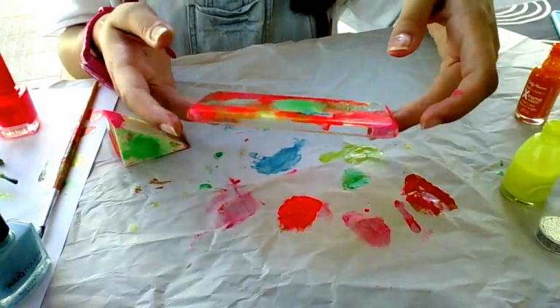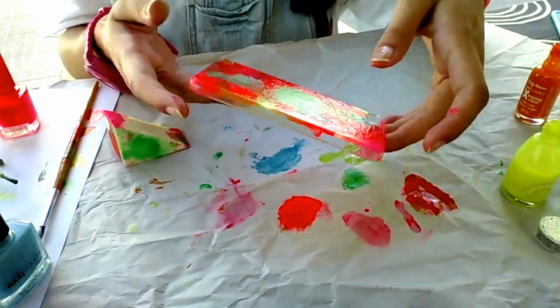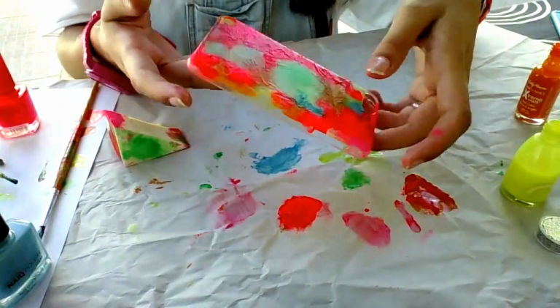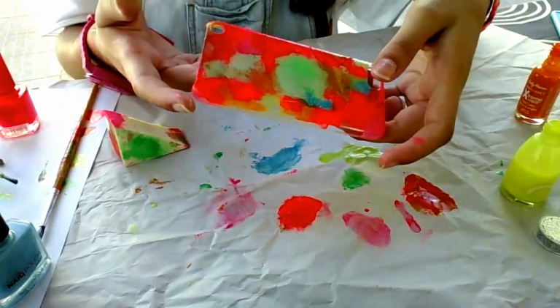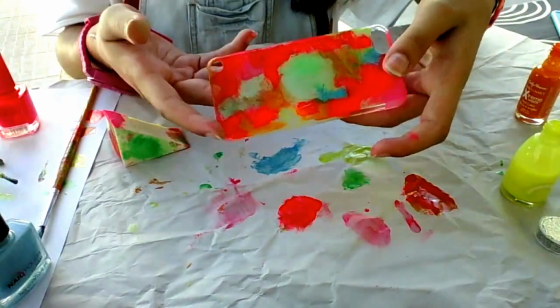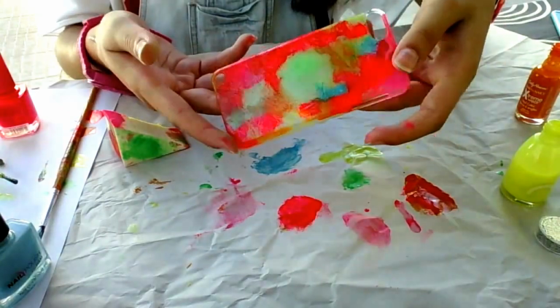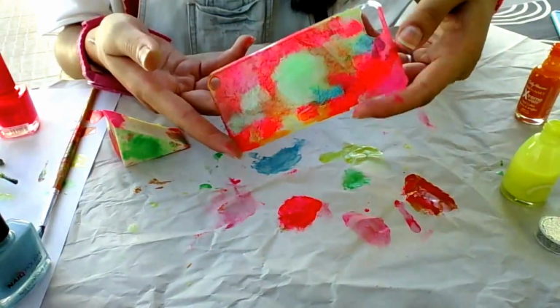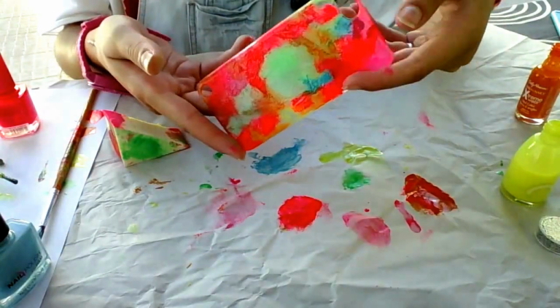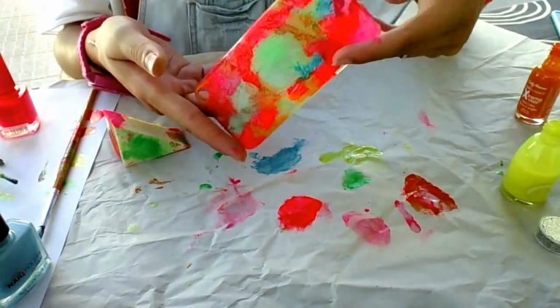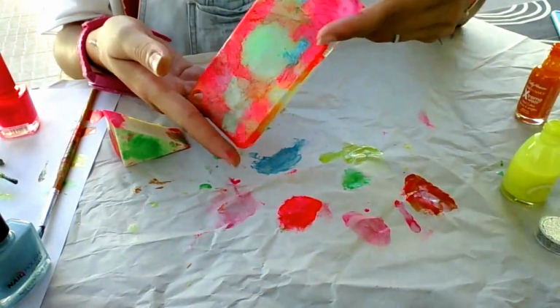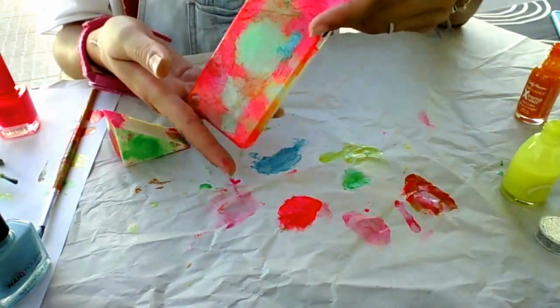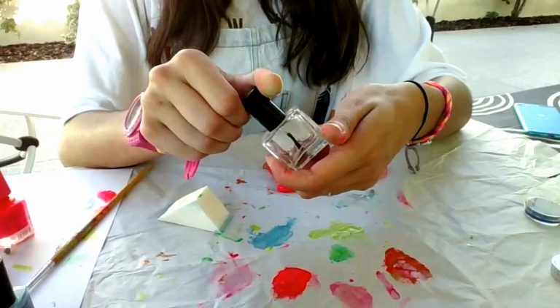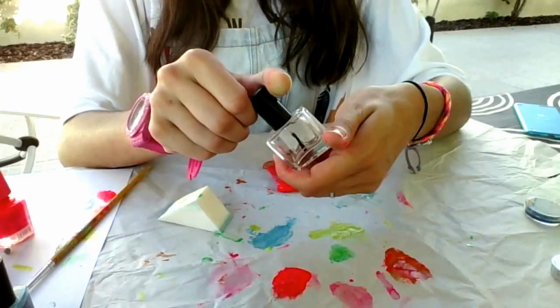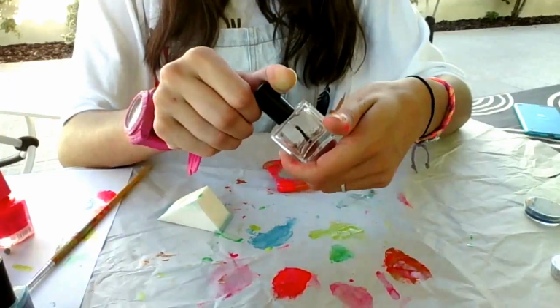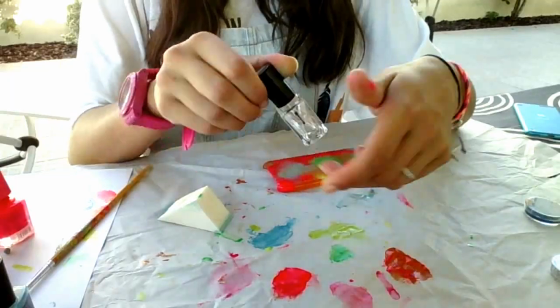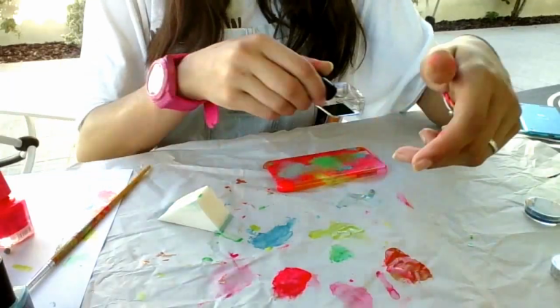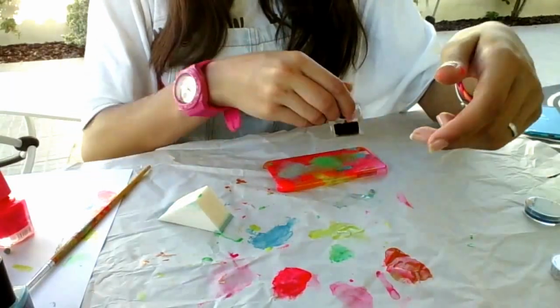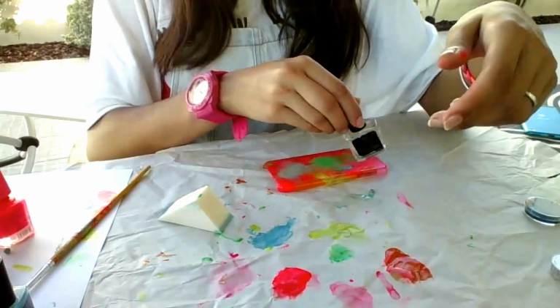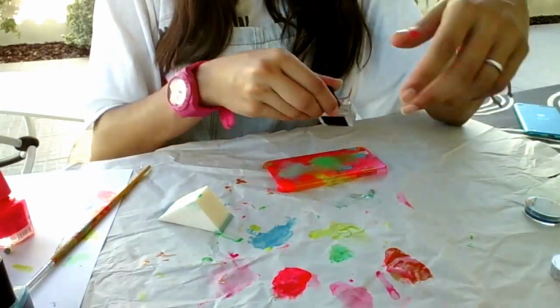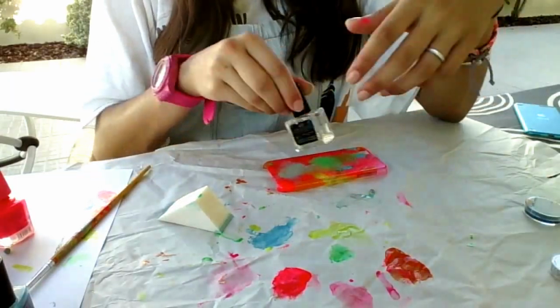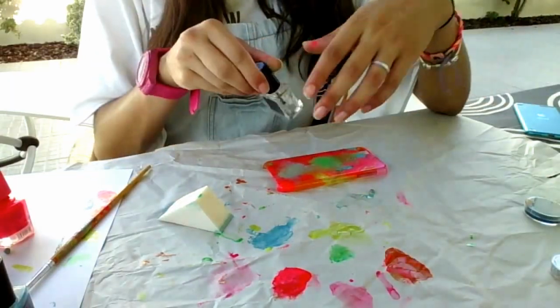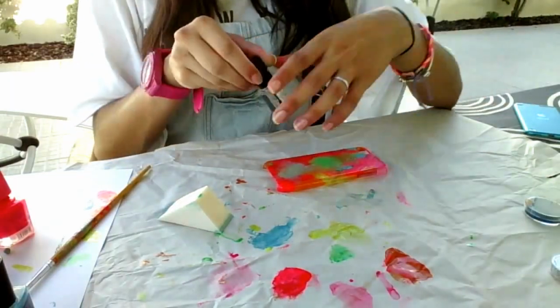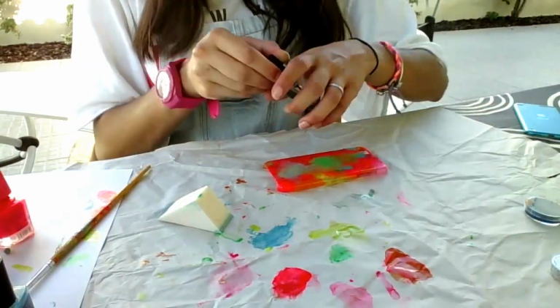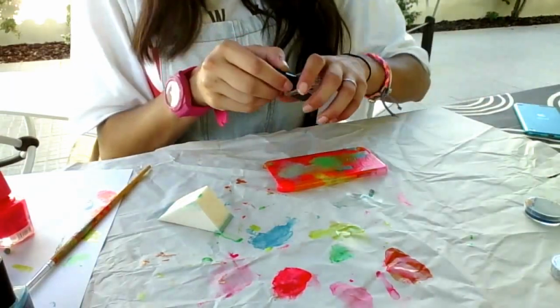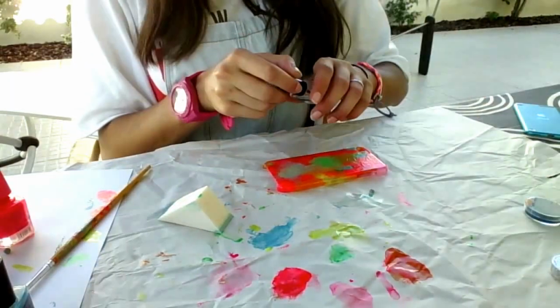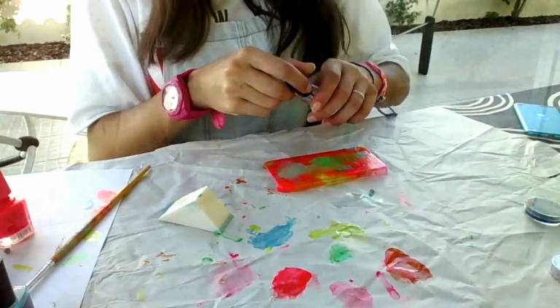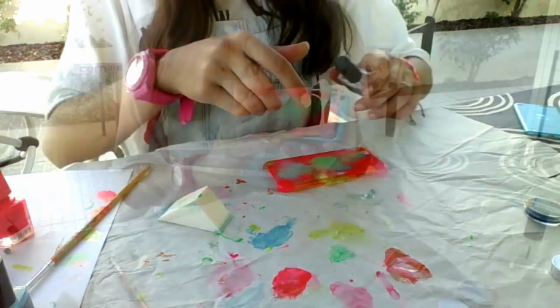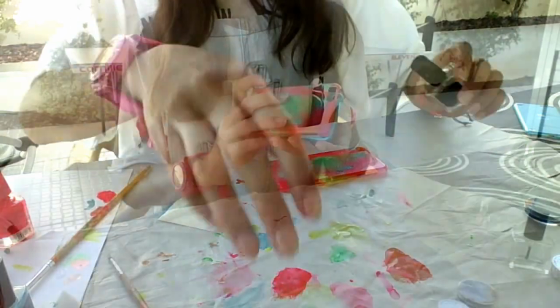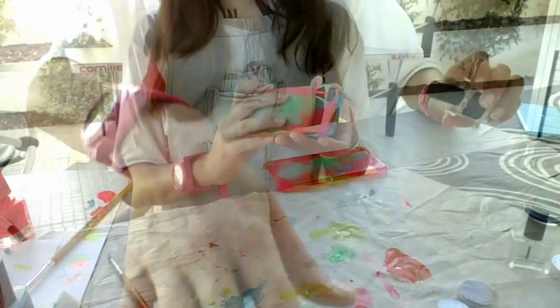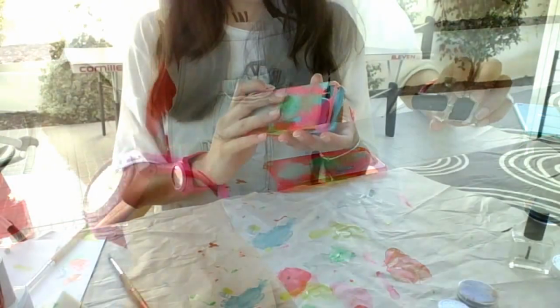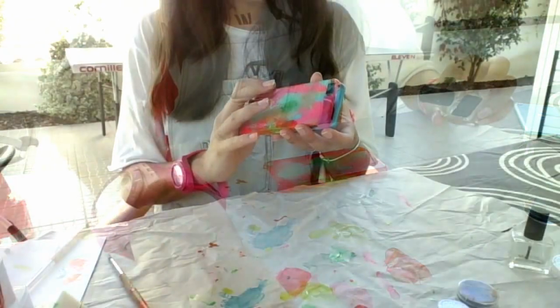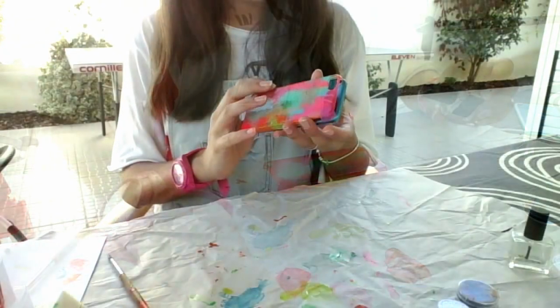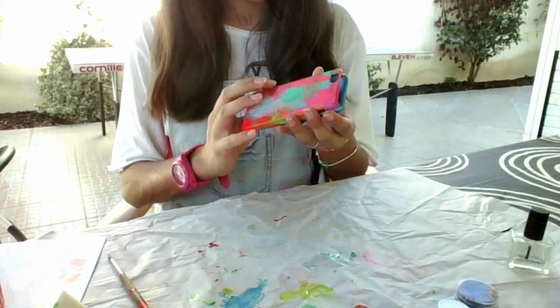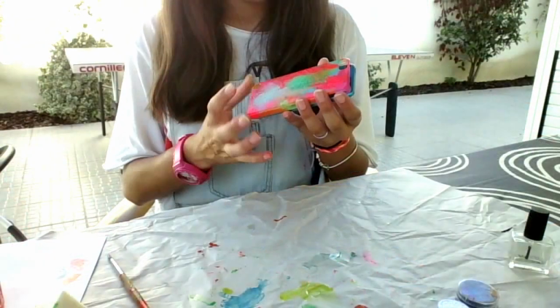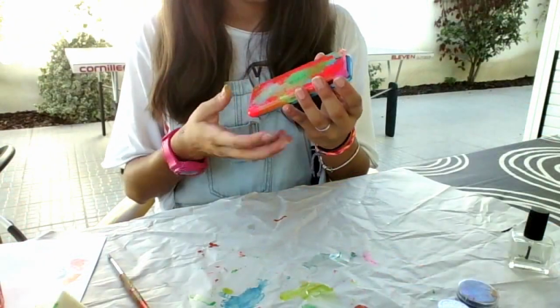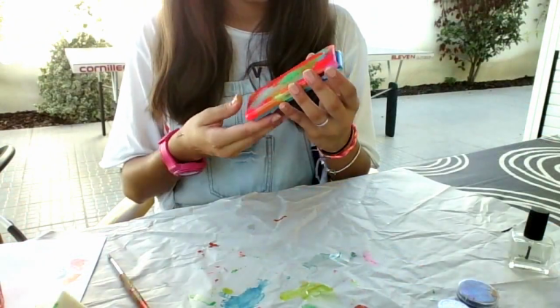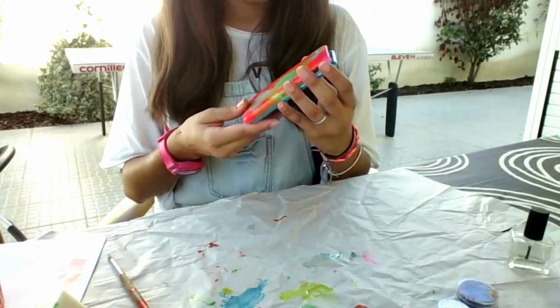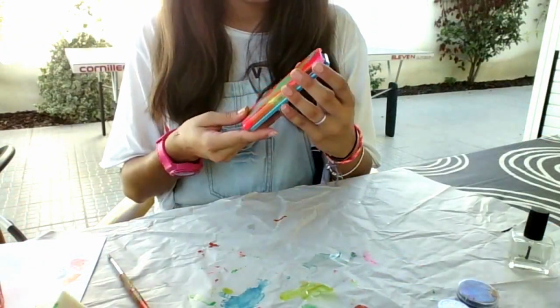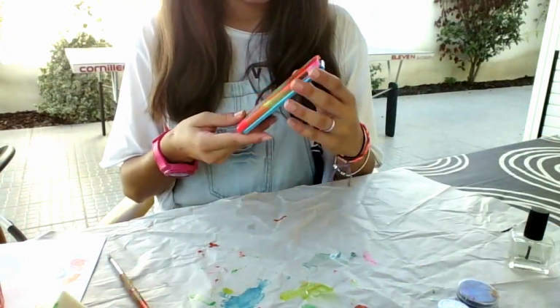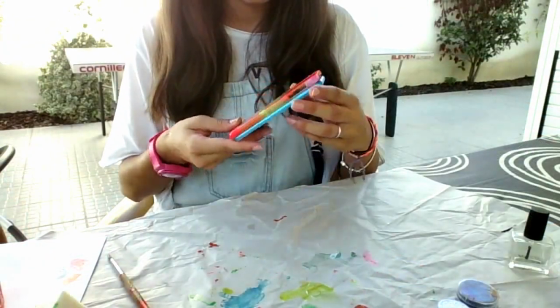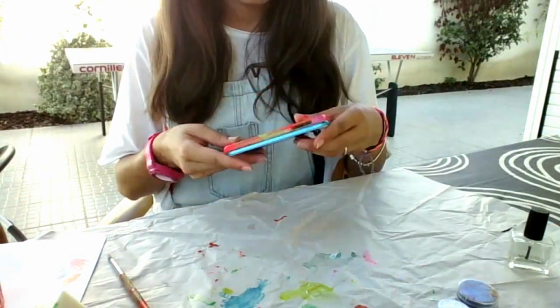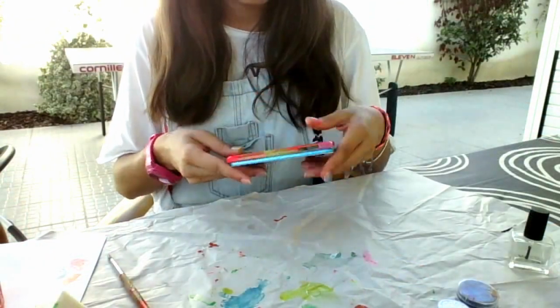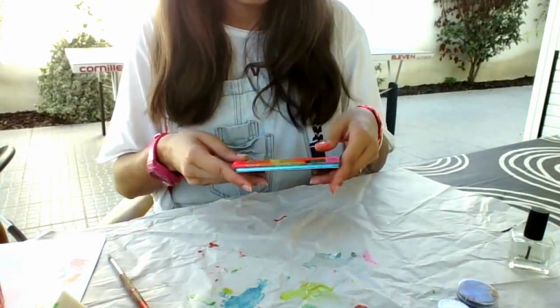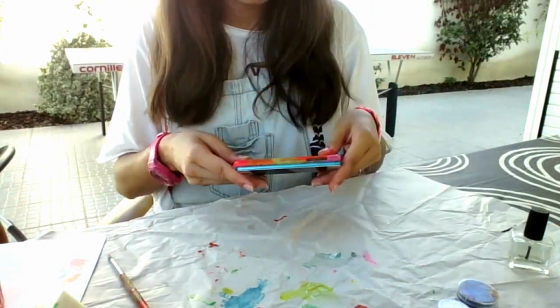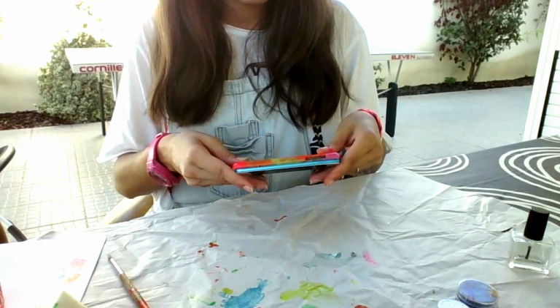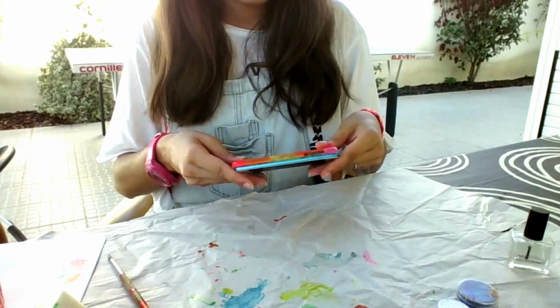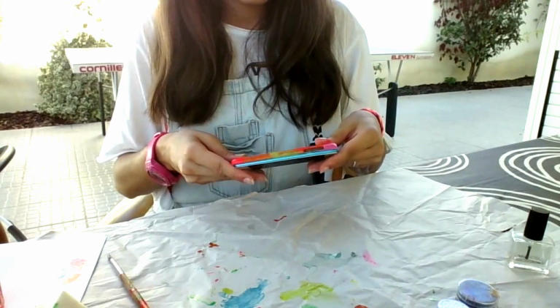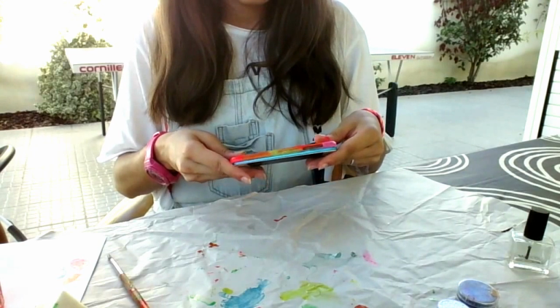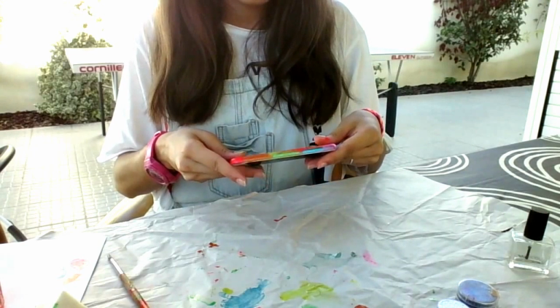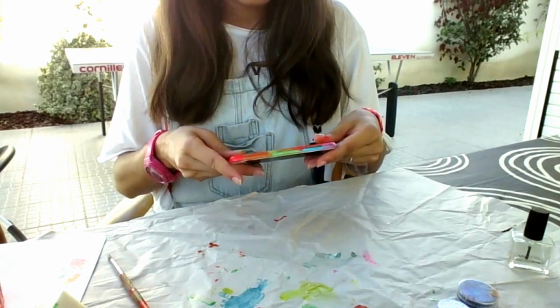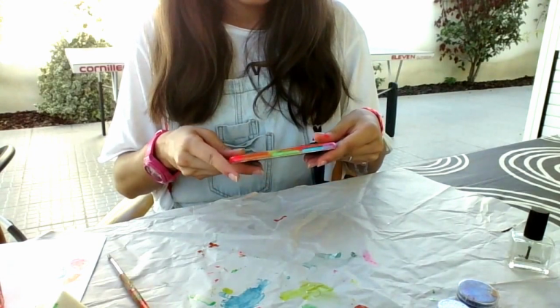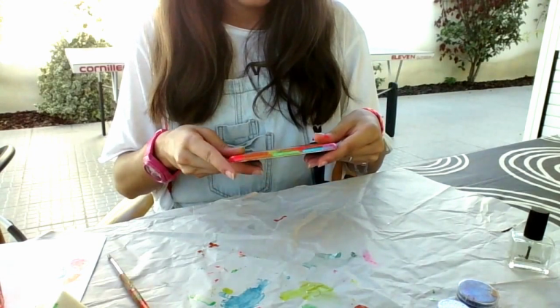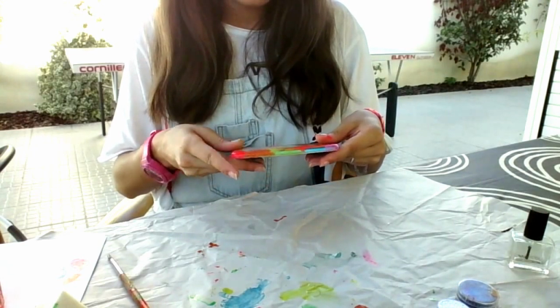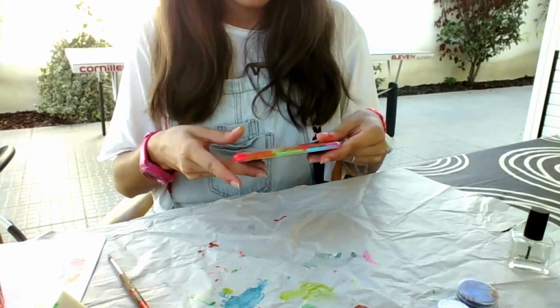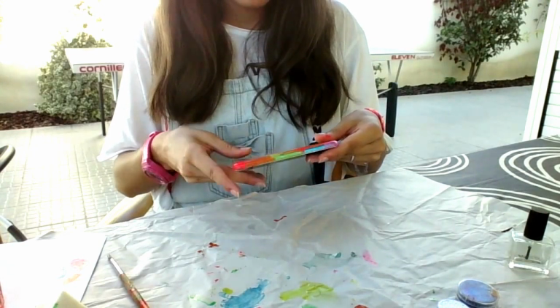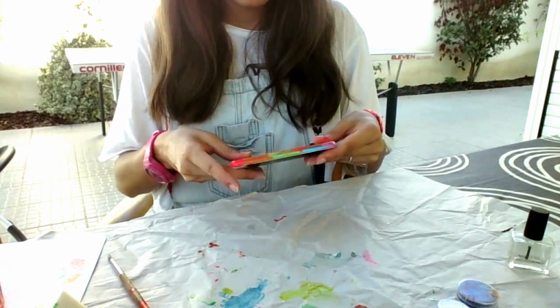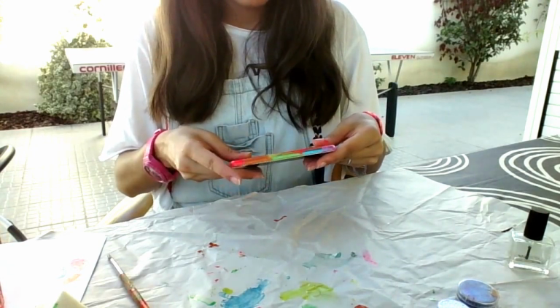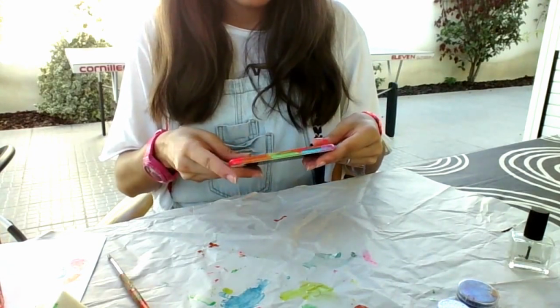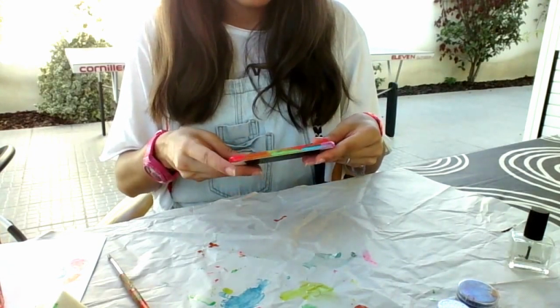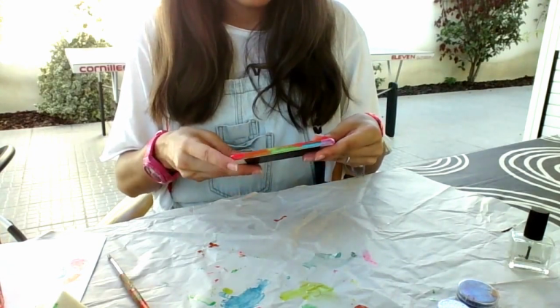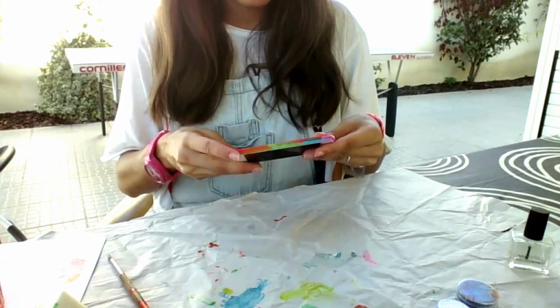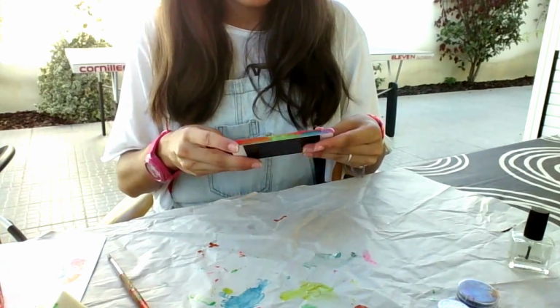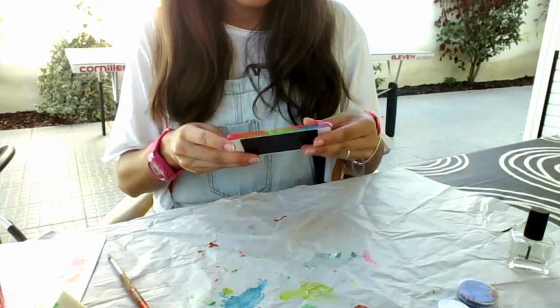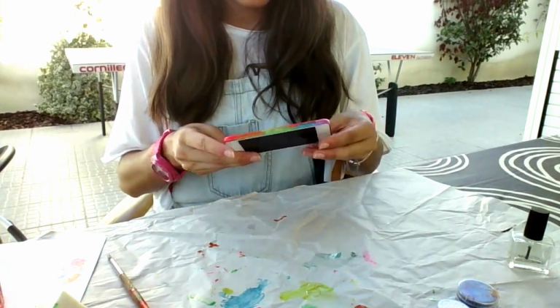And that's it — now just let it dry, add some clear nail polish, and your case is ready to use.